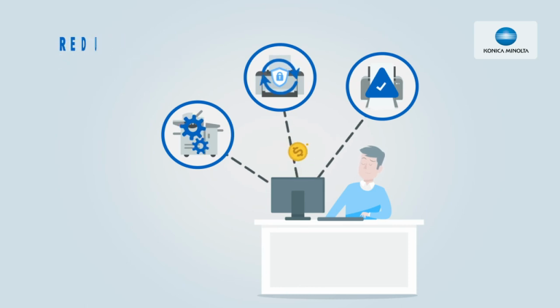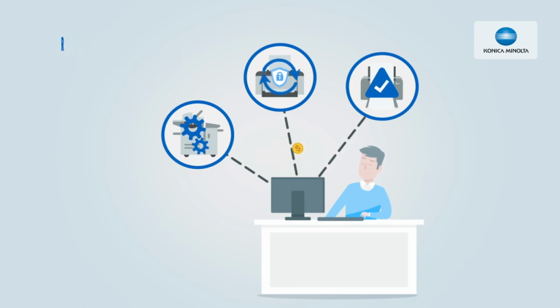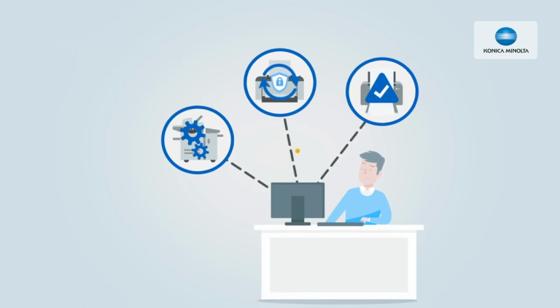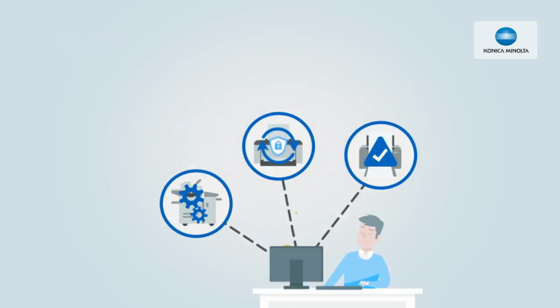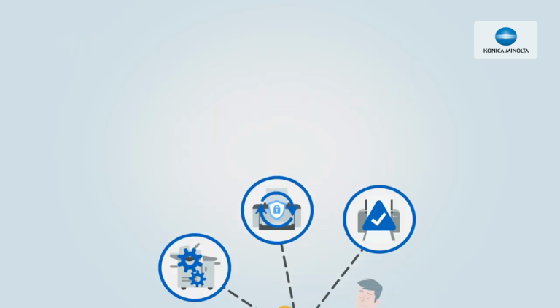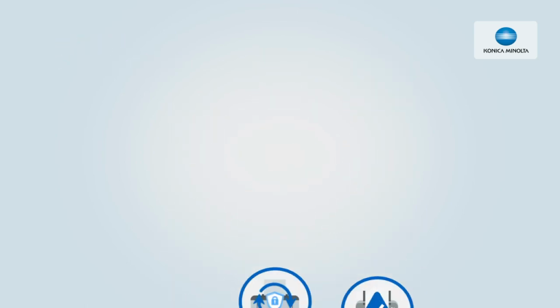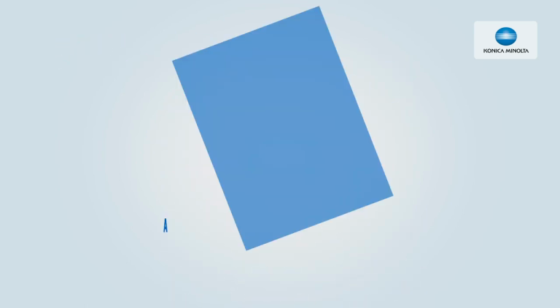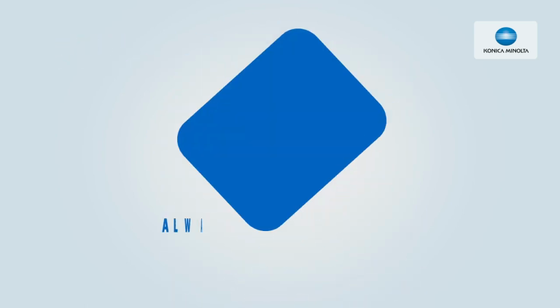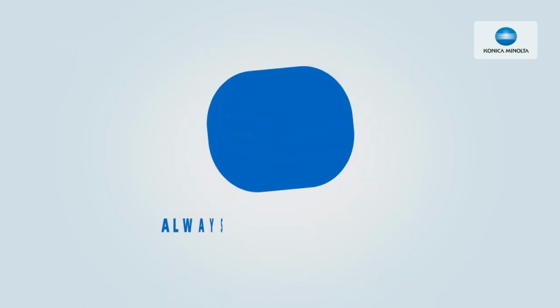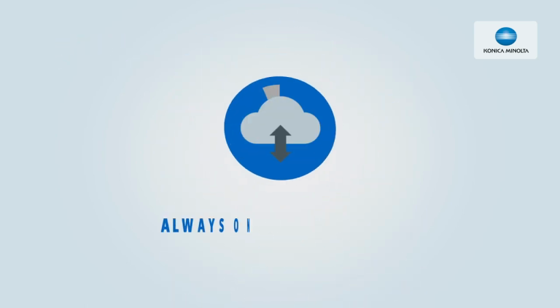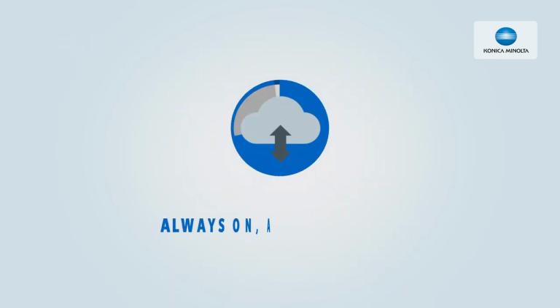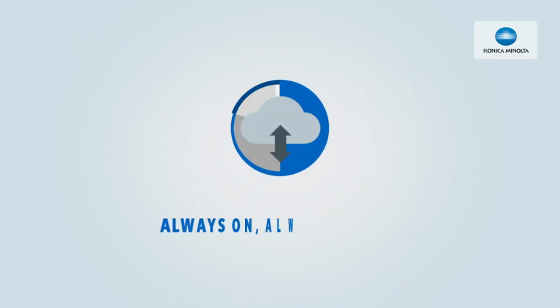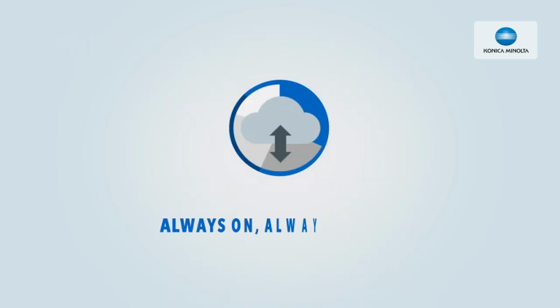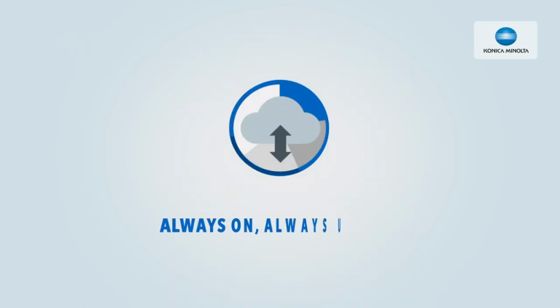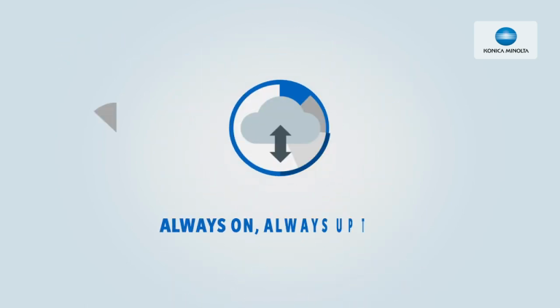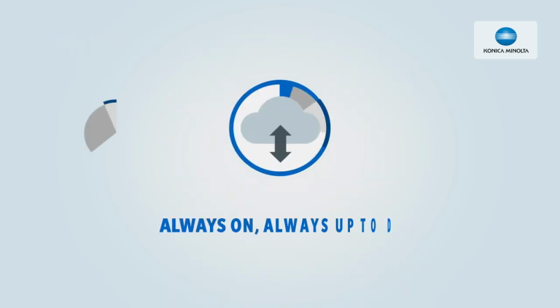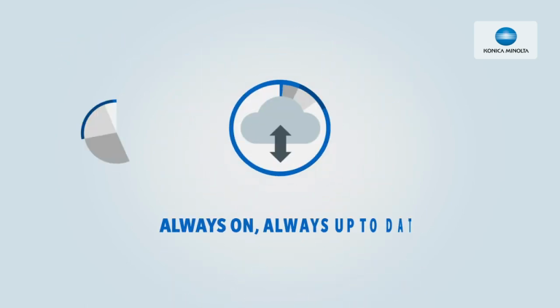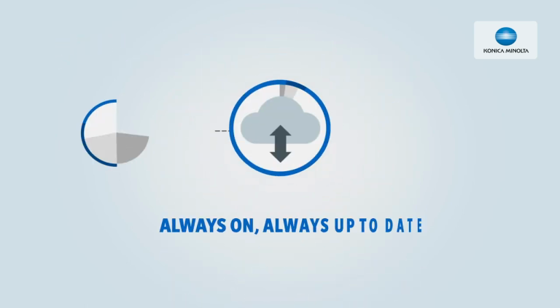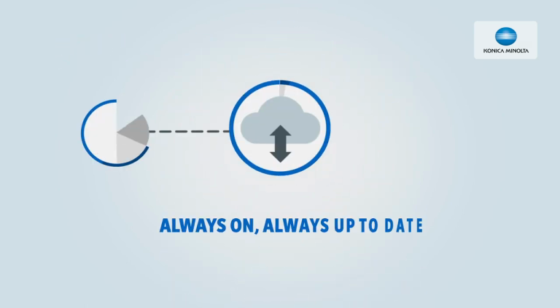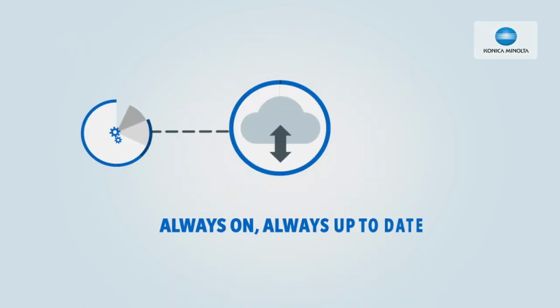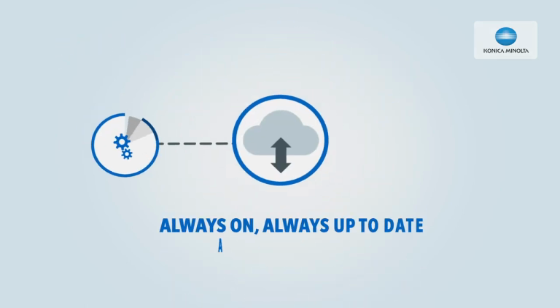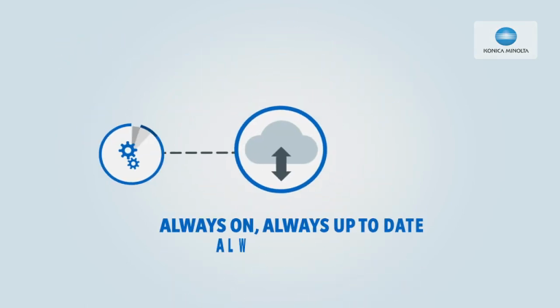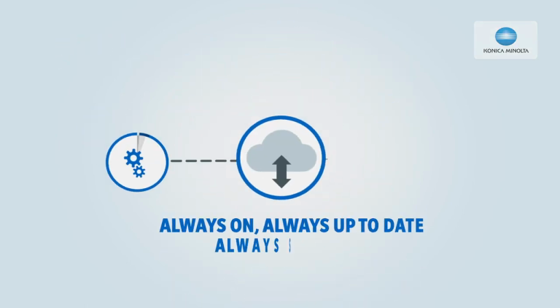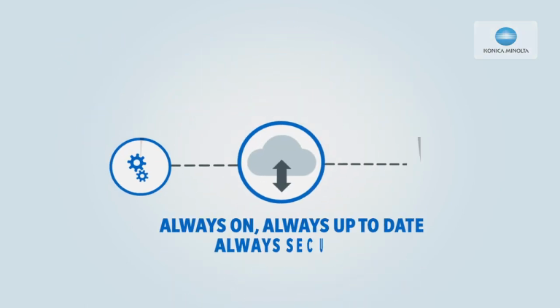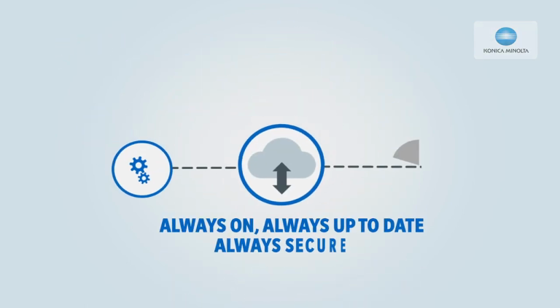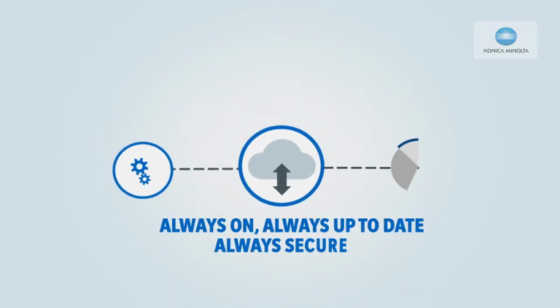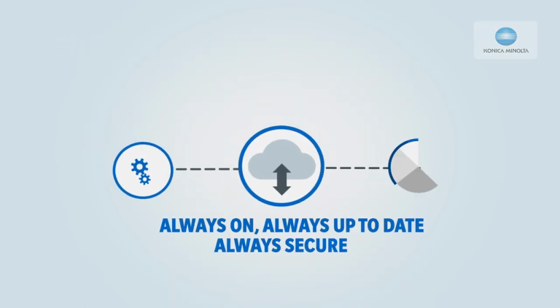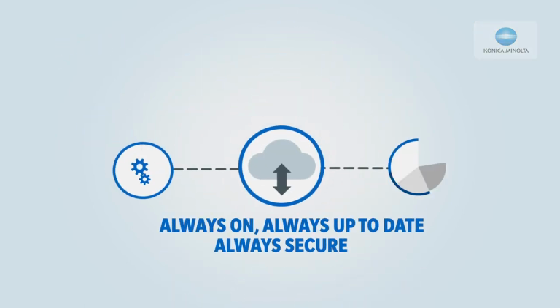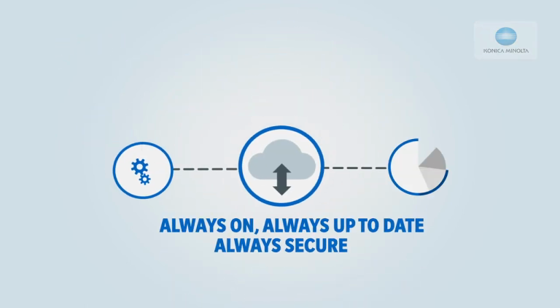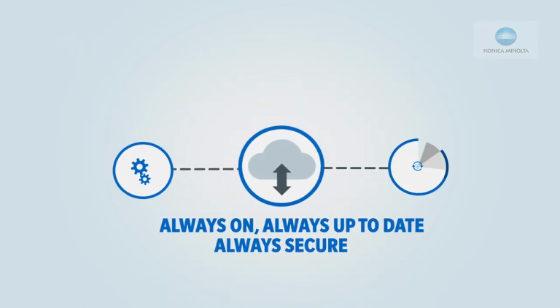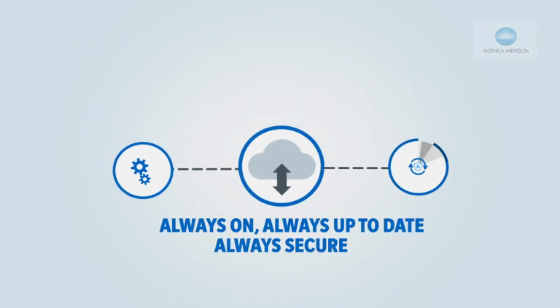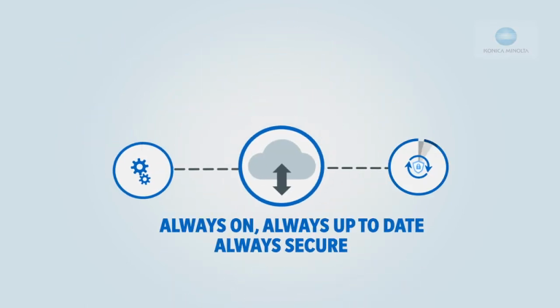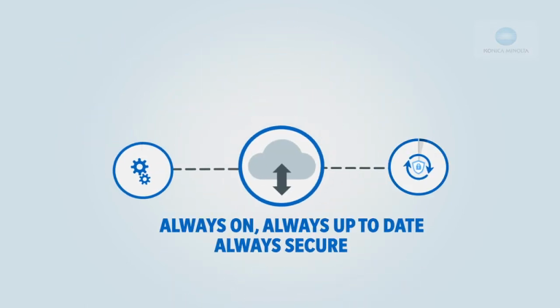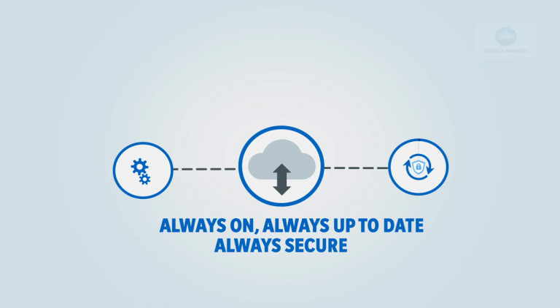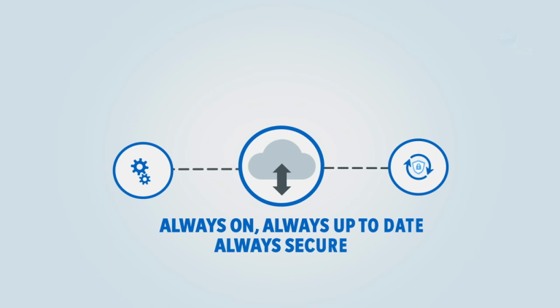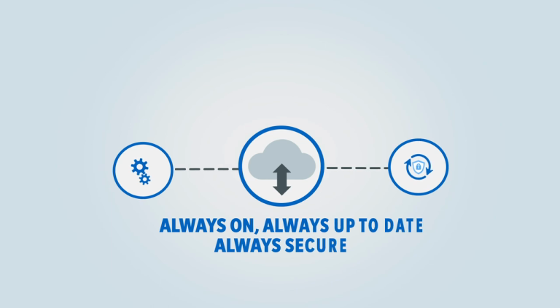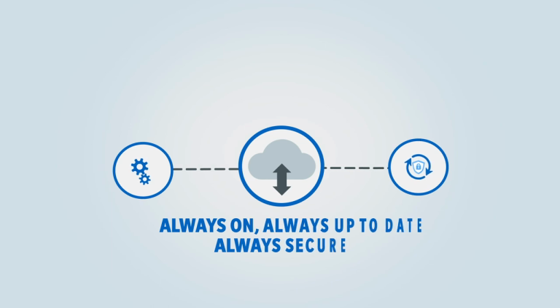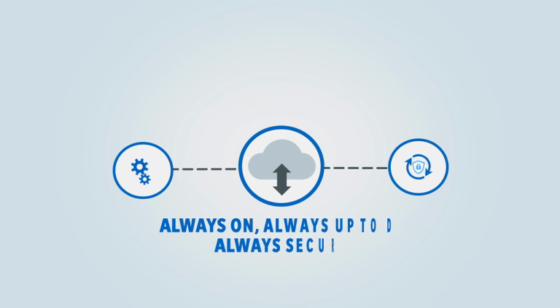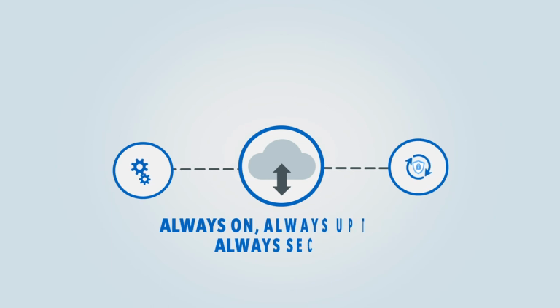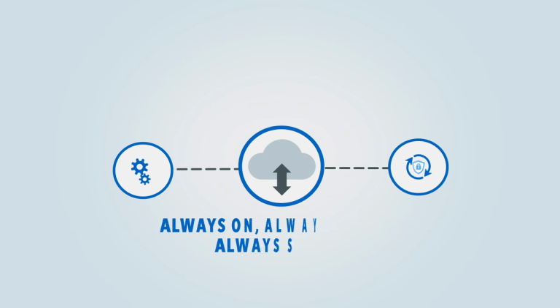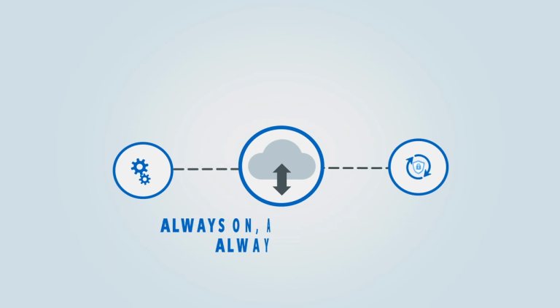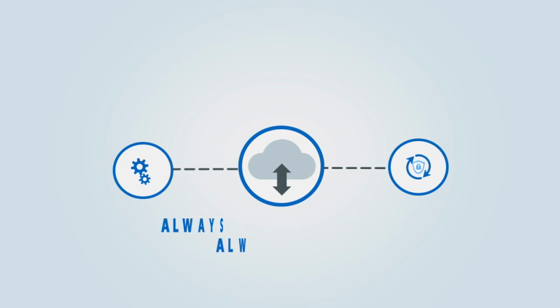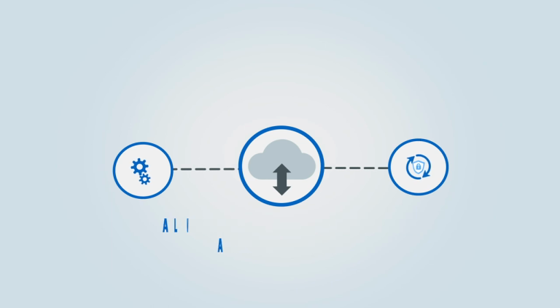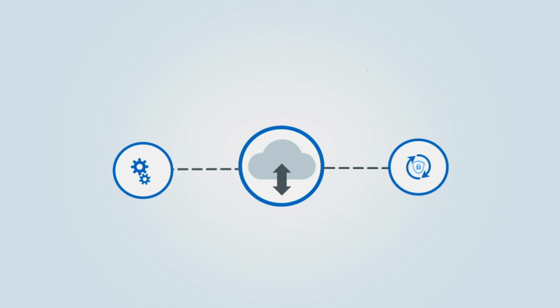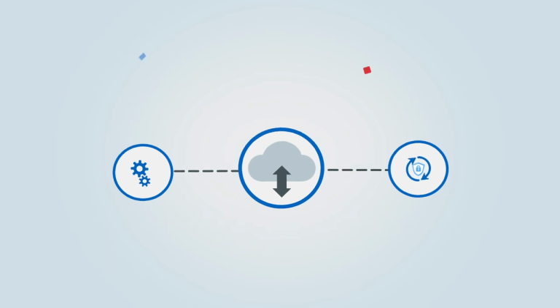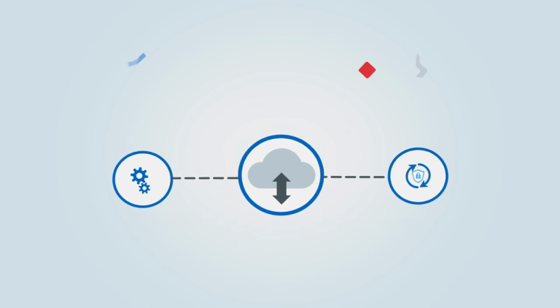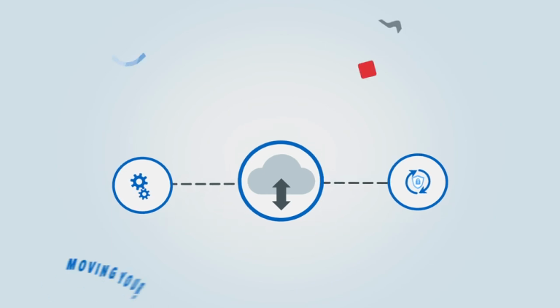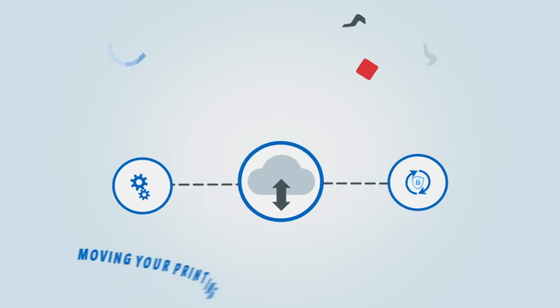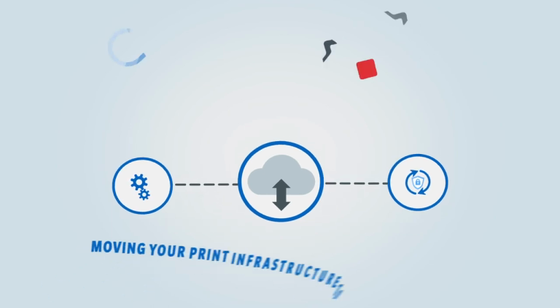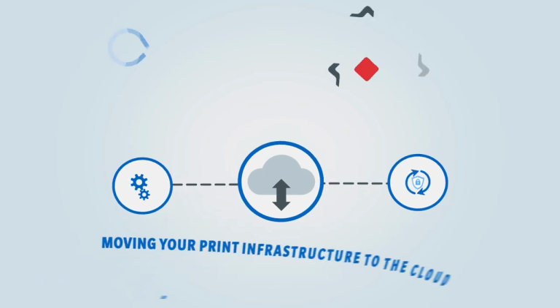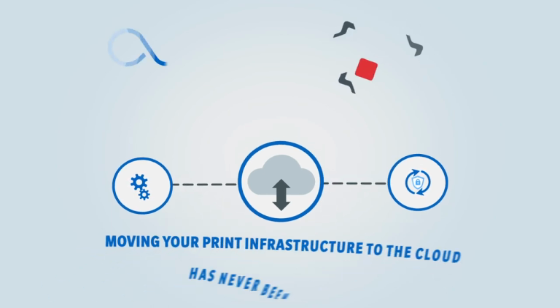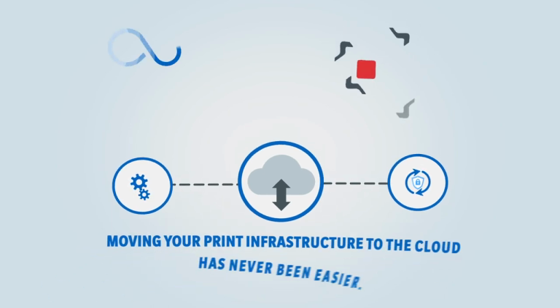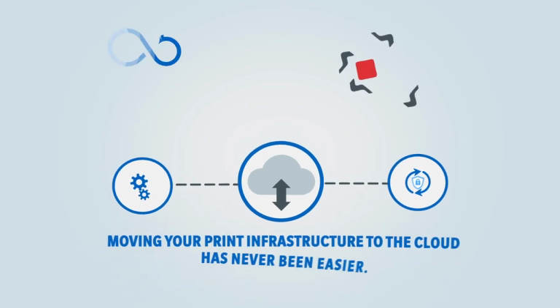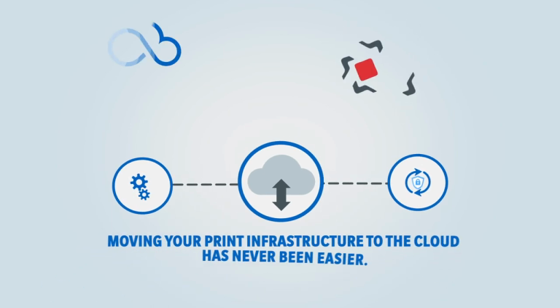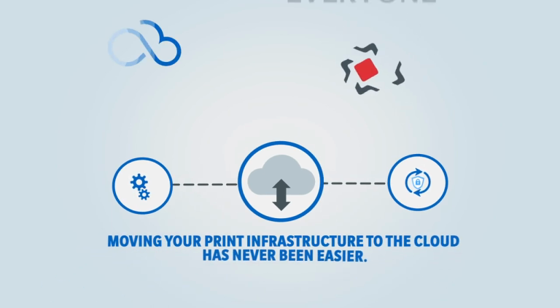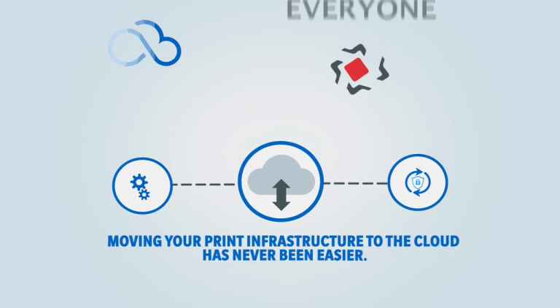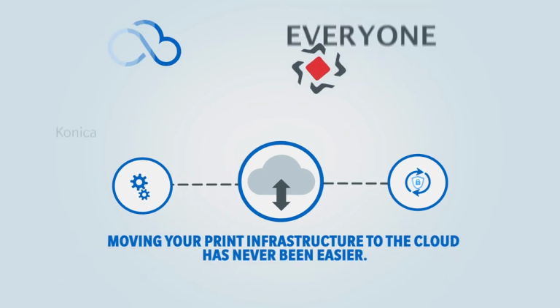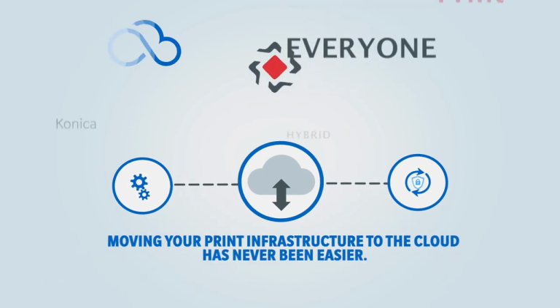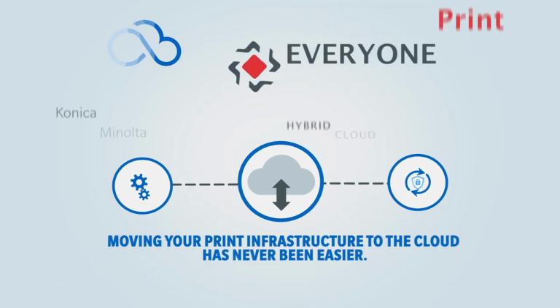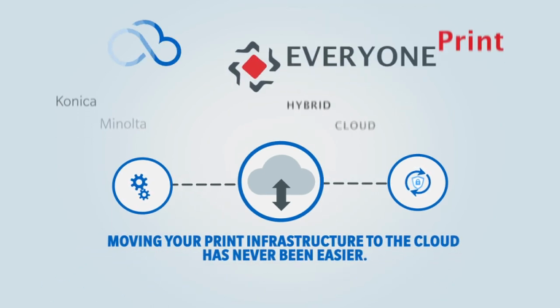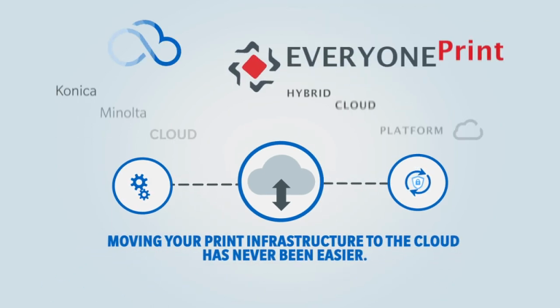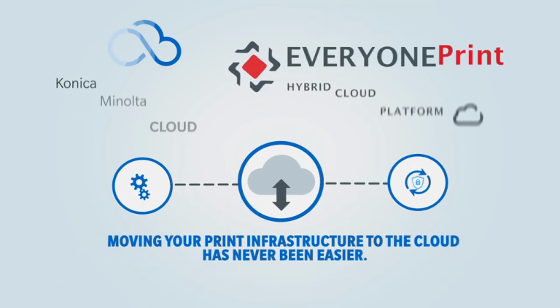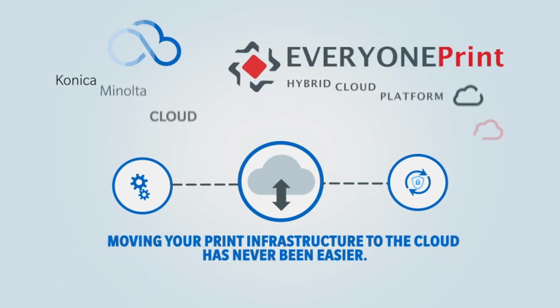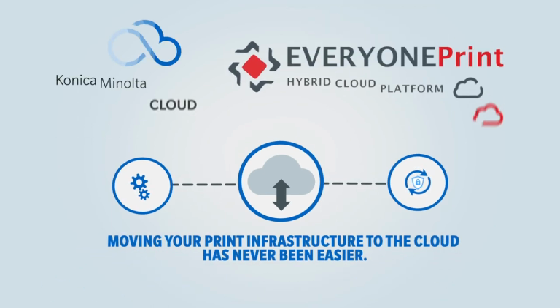HCP is always on, always up-to-date, and always secure. Moving your print infrastructure to the cloud has never been easier.